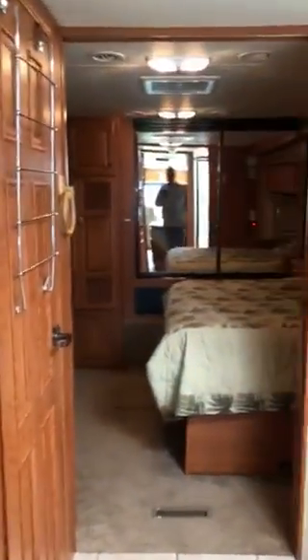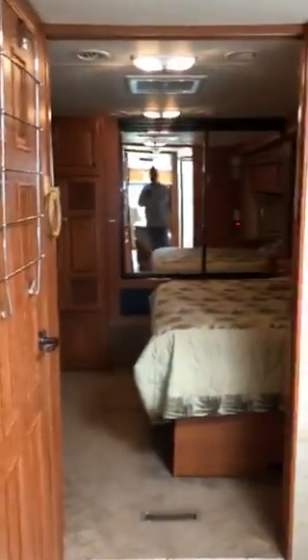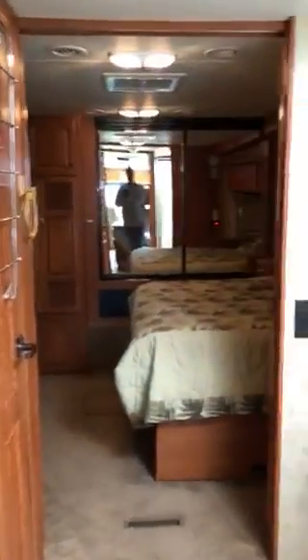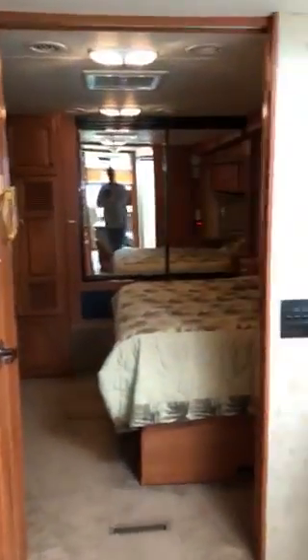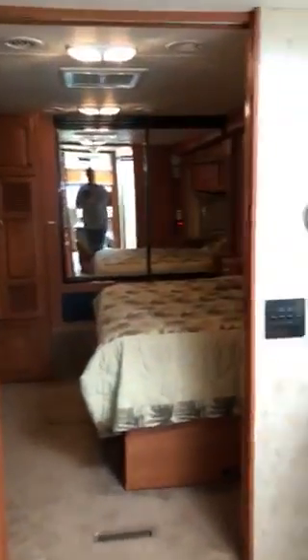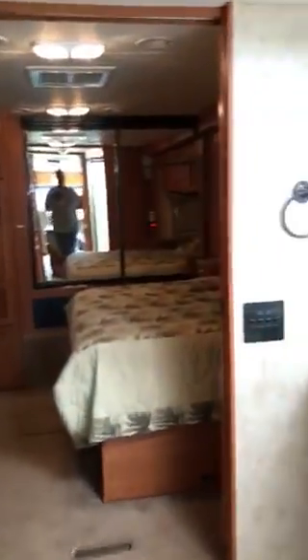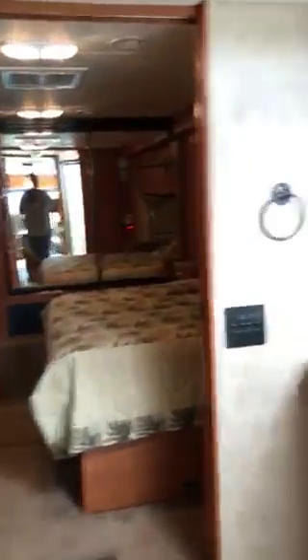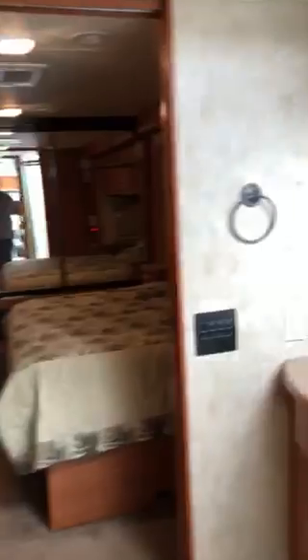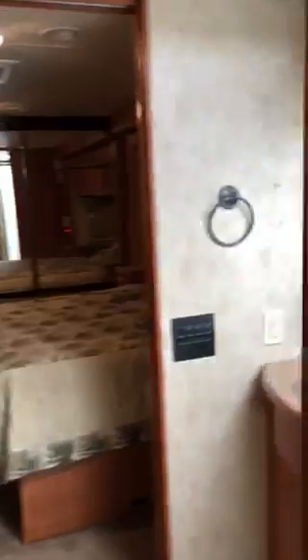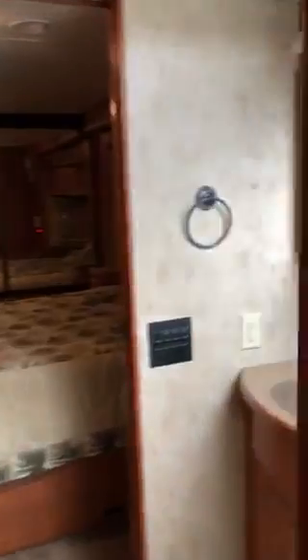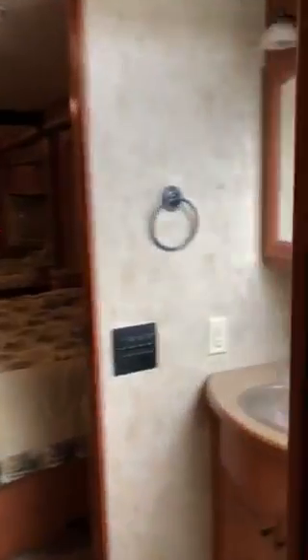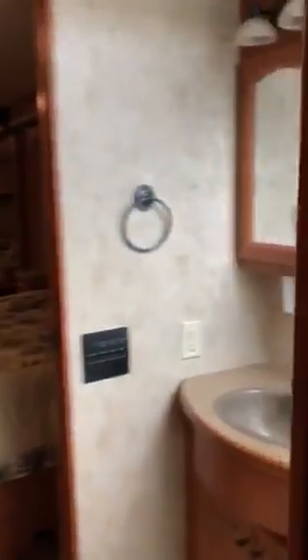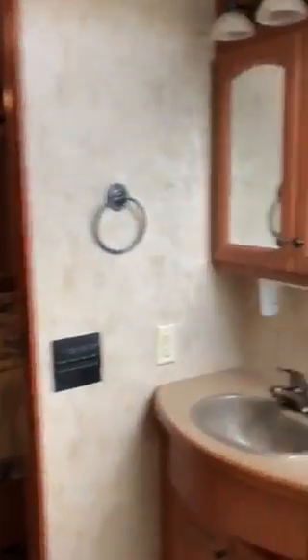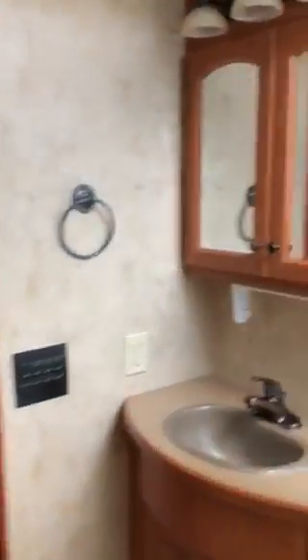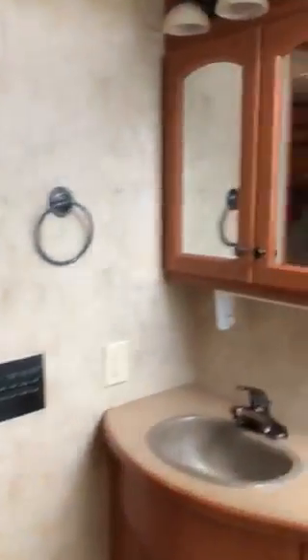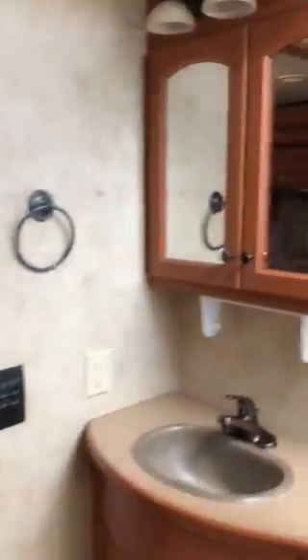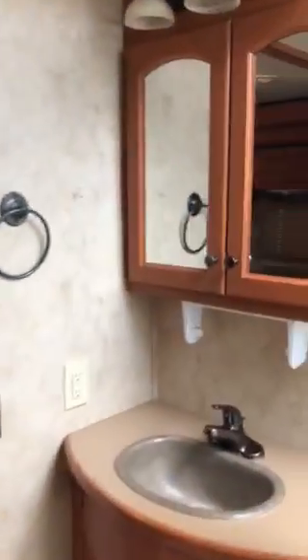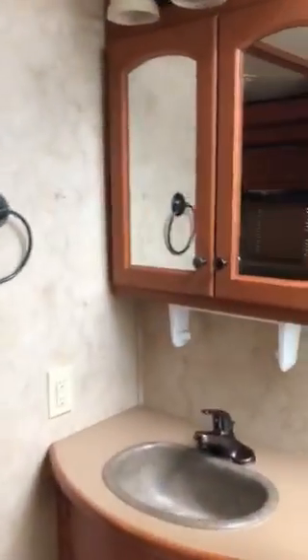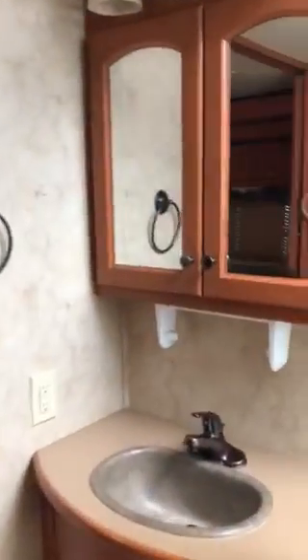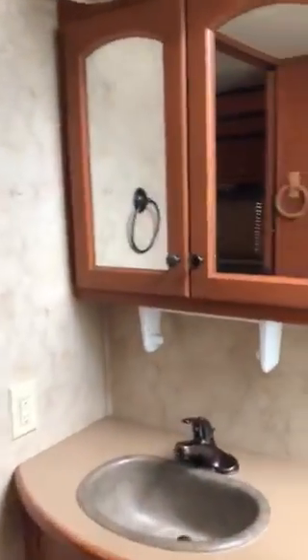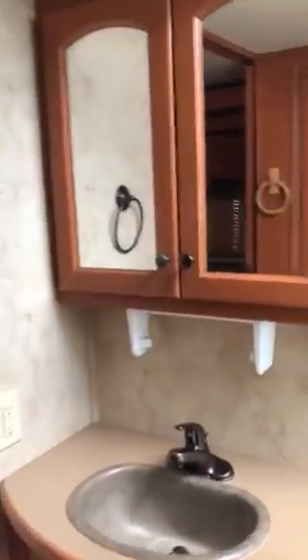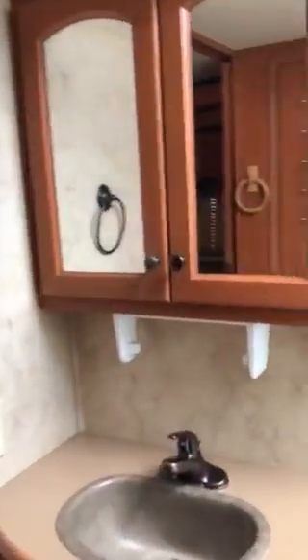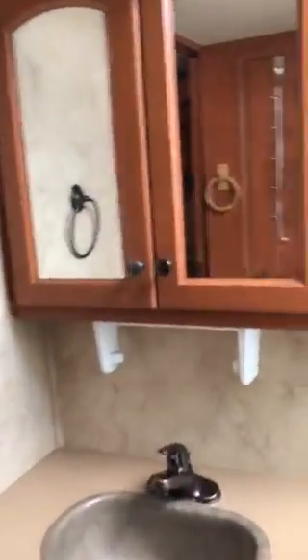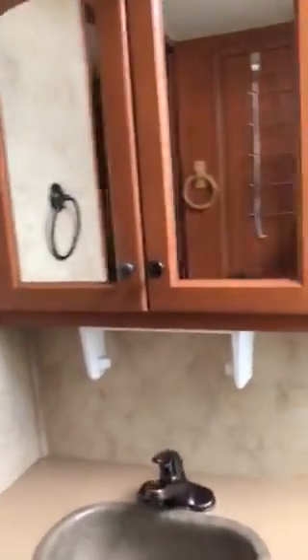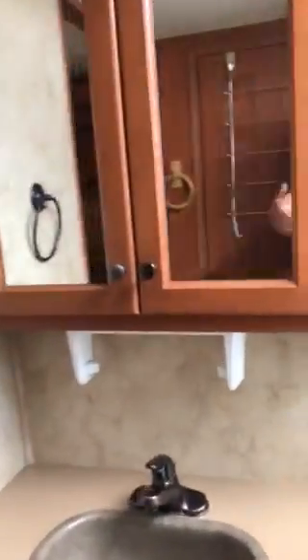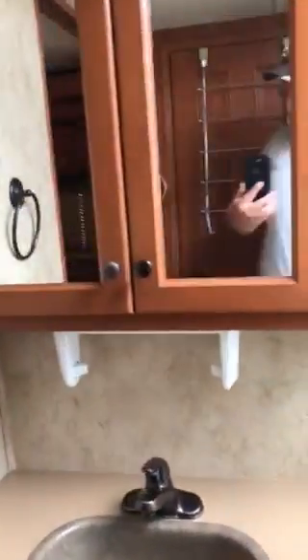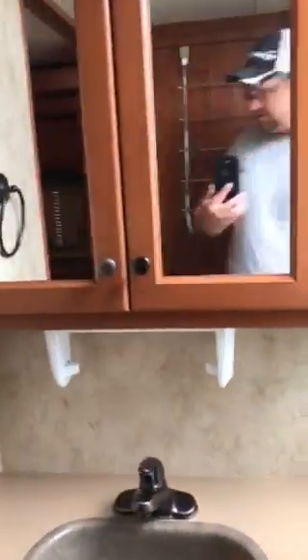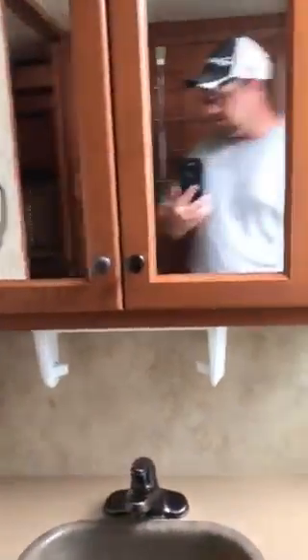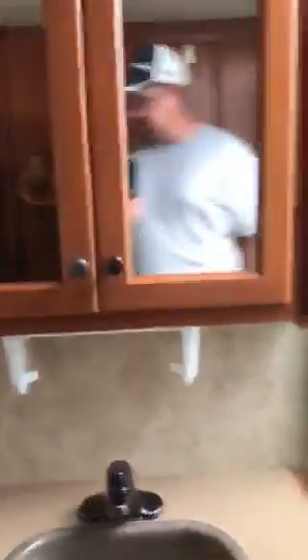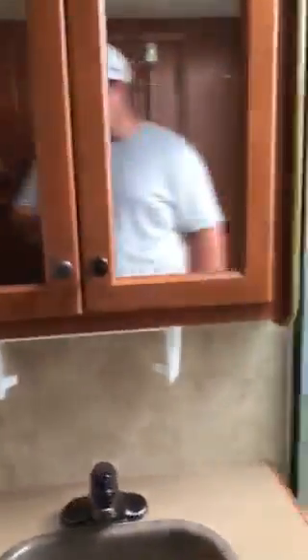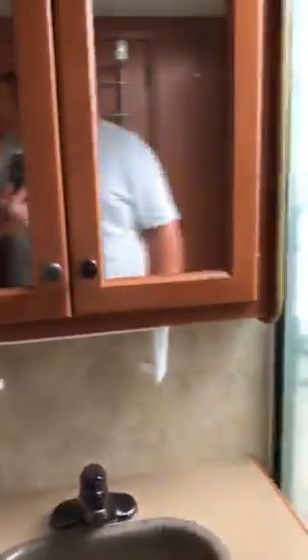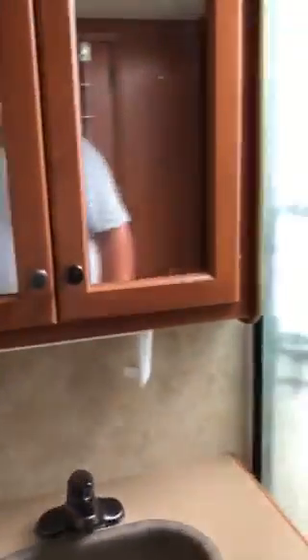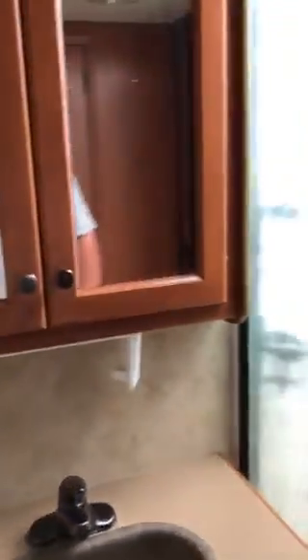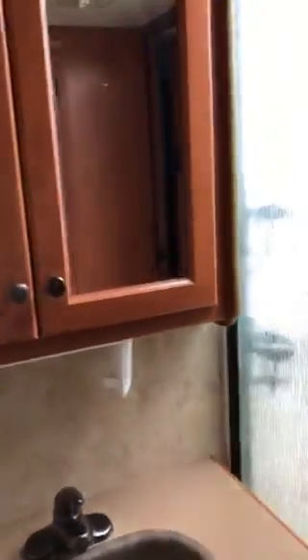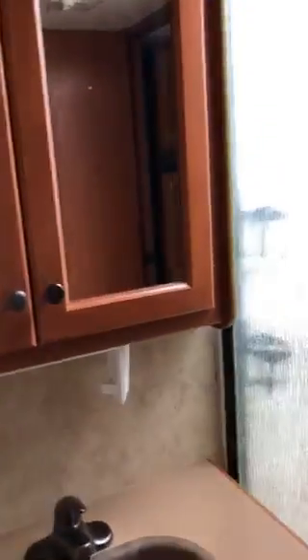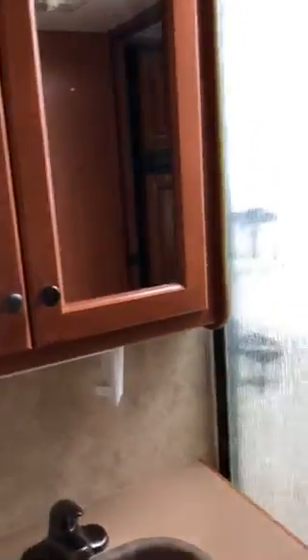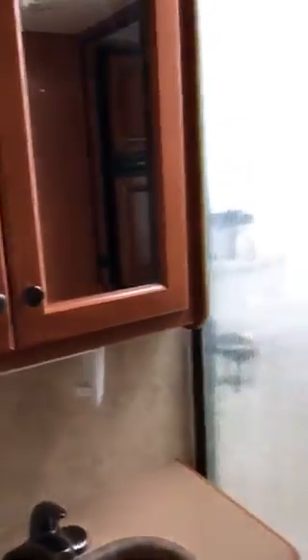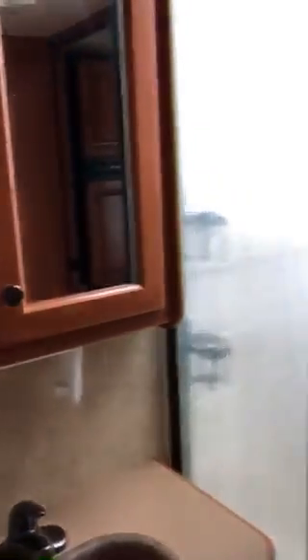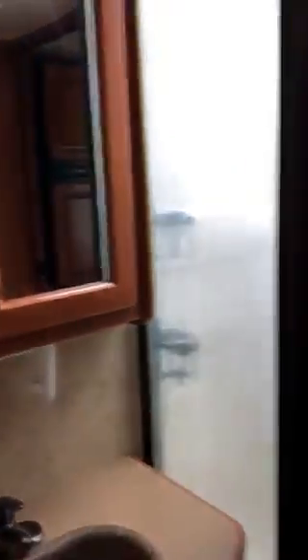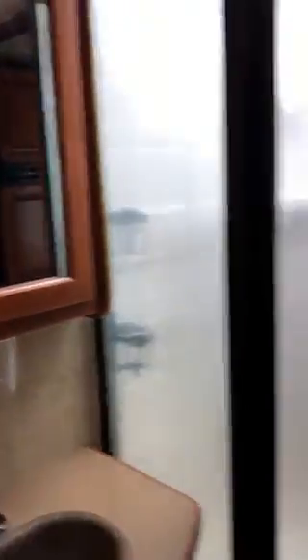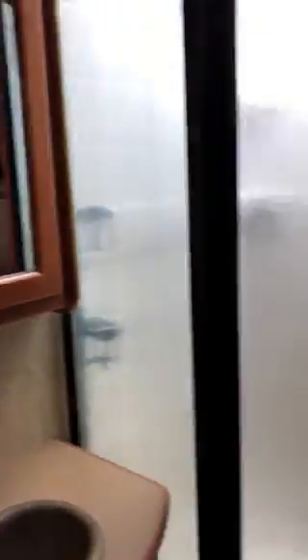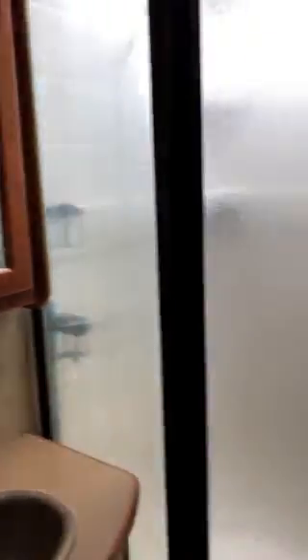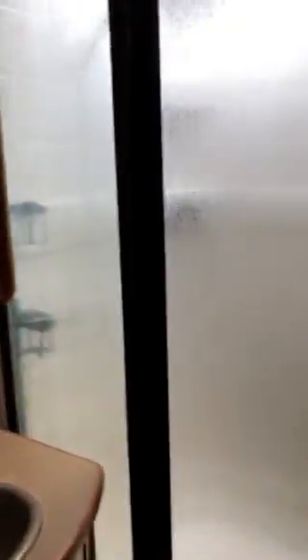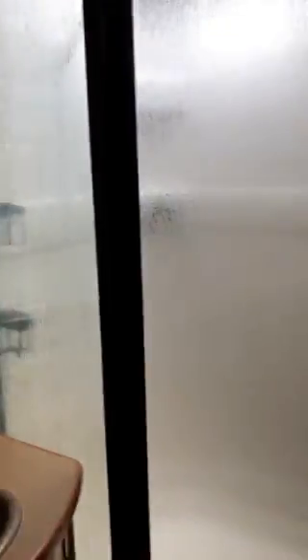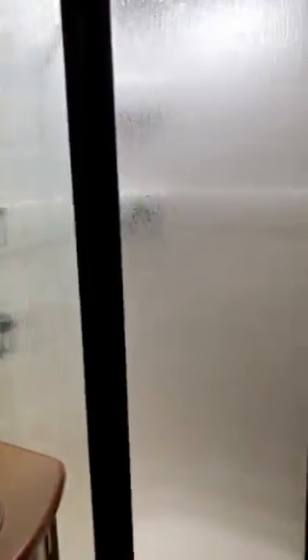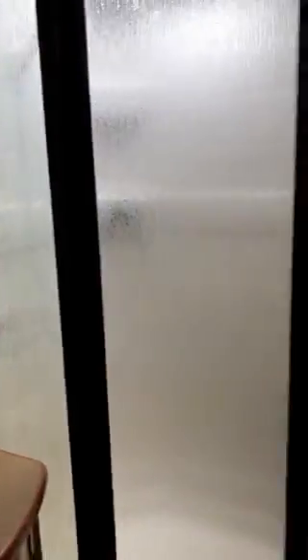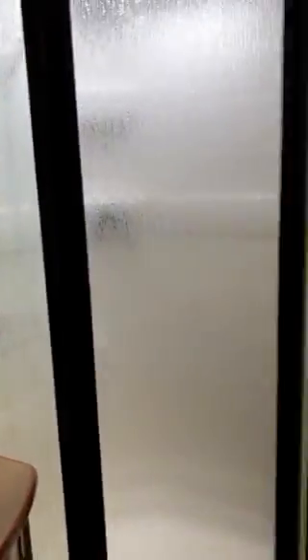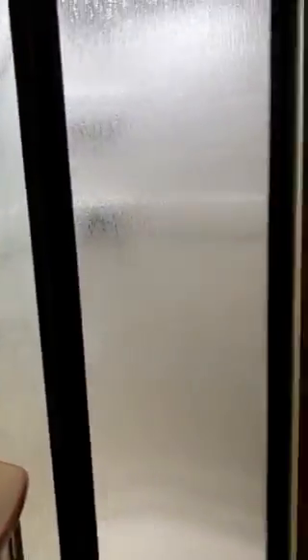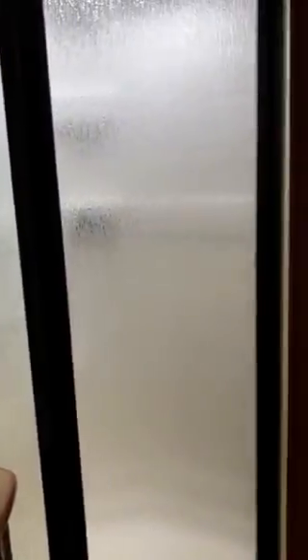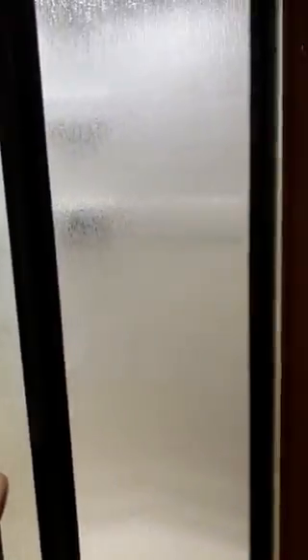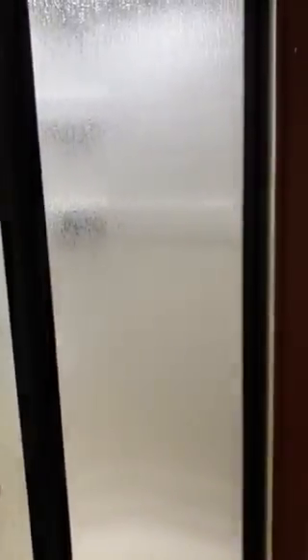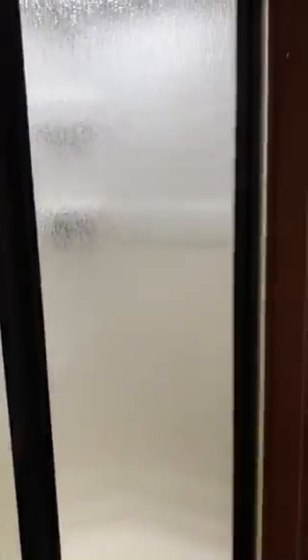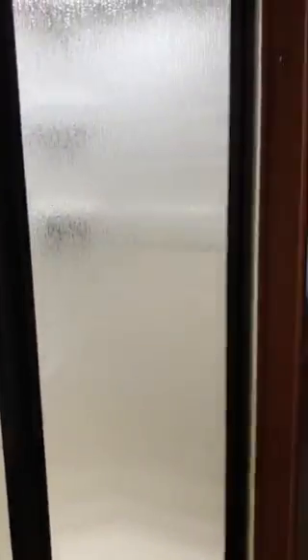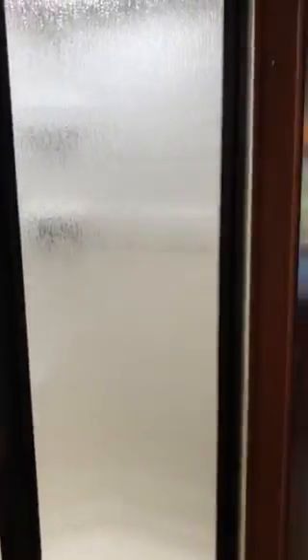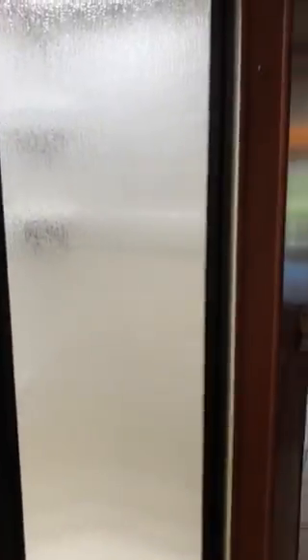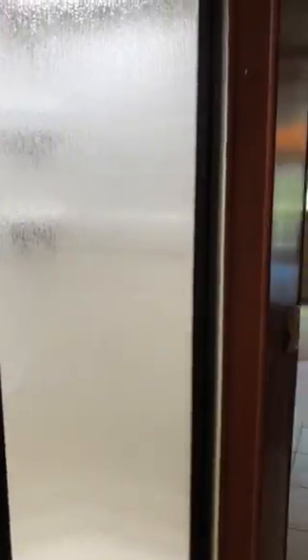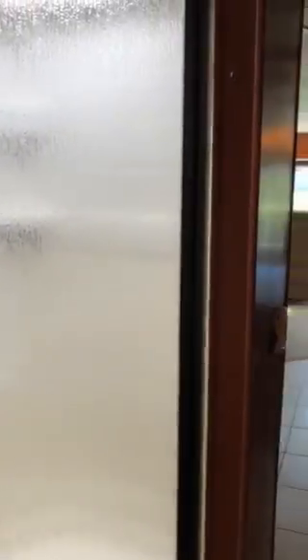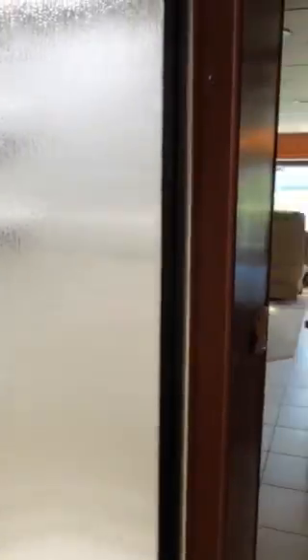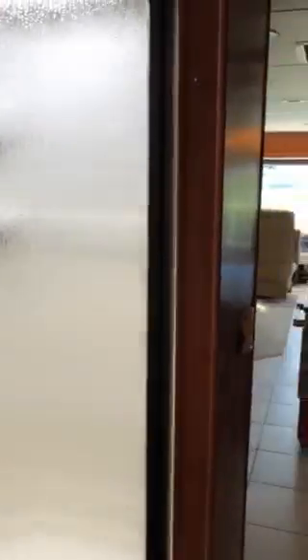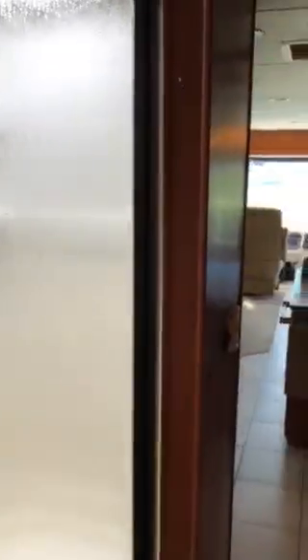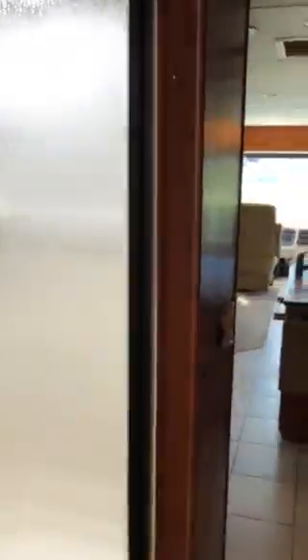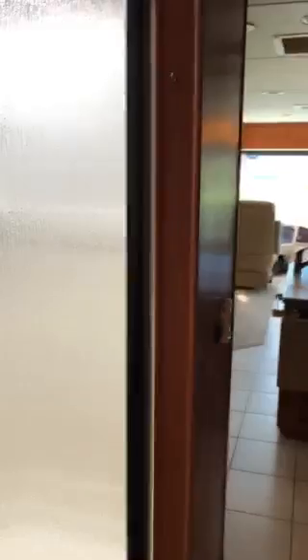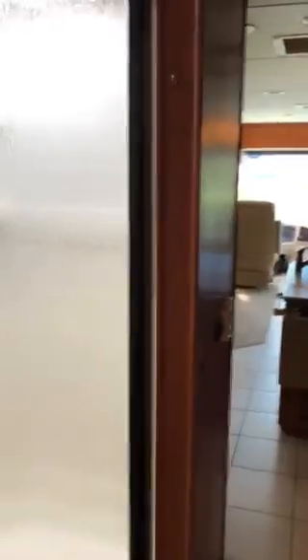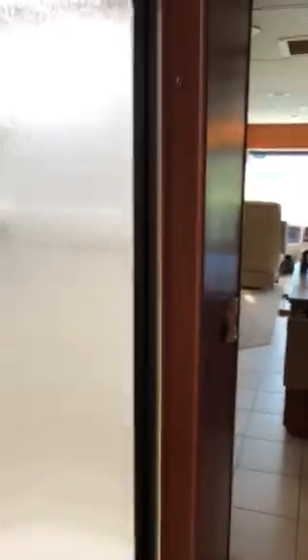Walking on into the shower room — got a nice glass shower door.